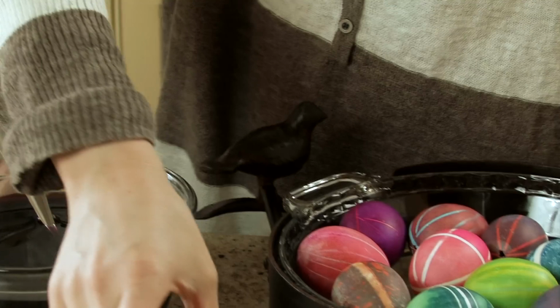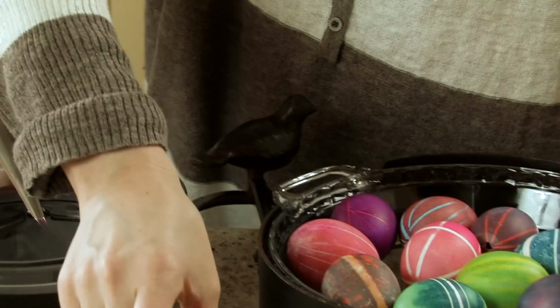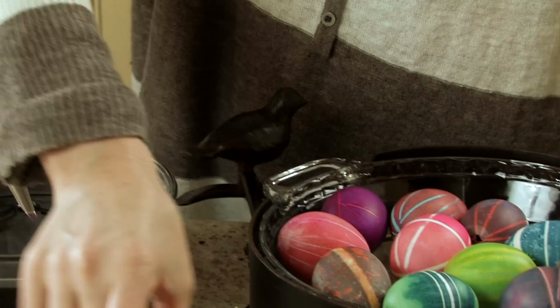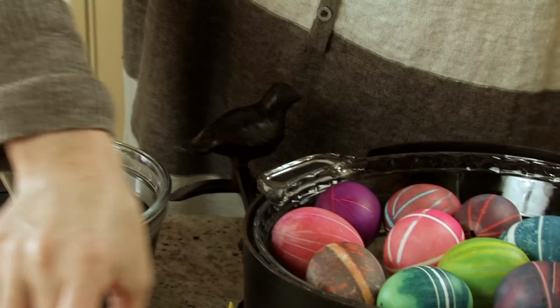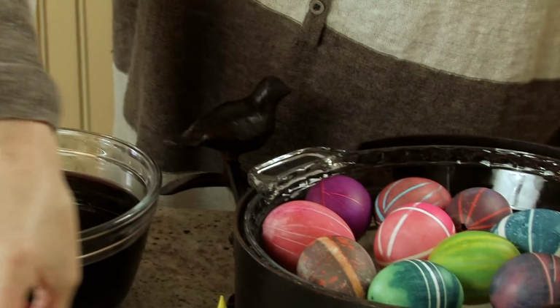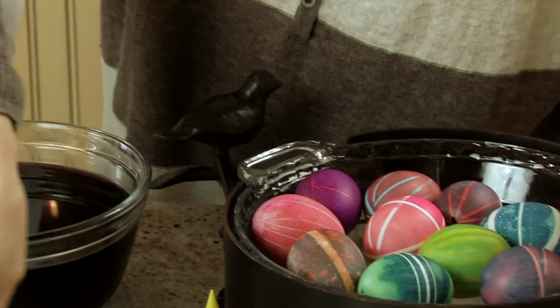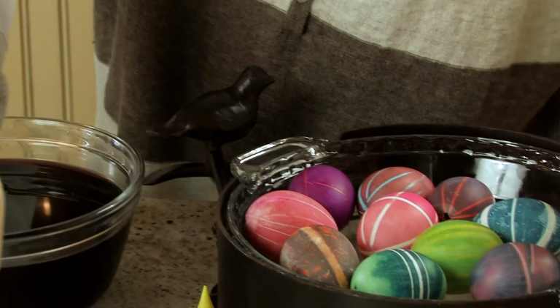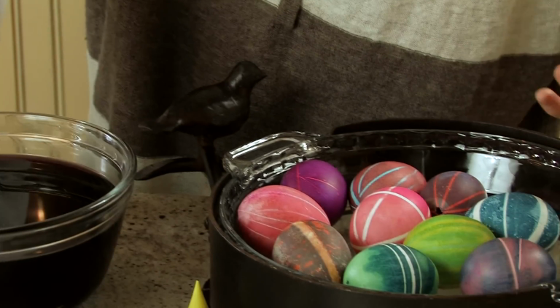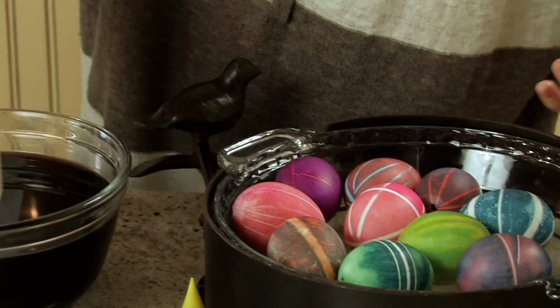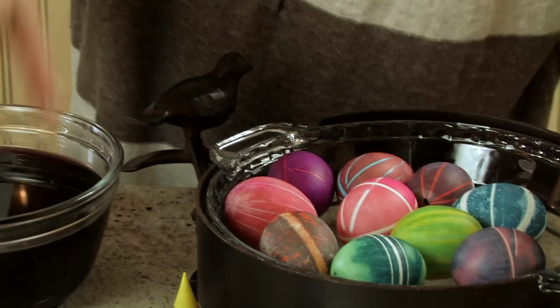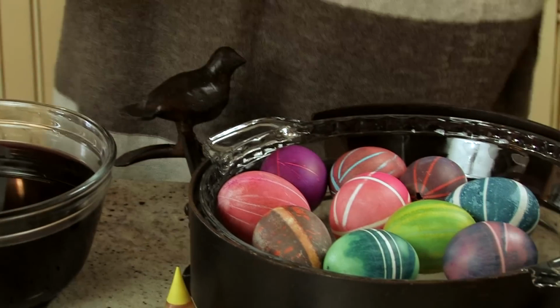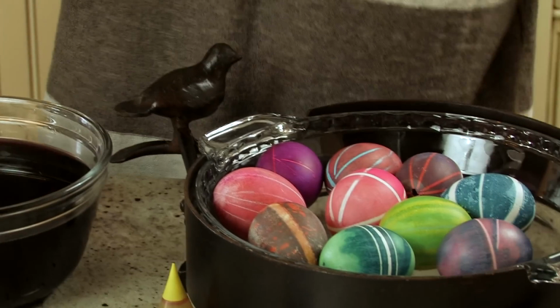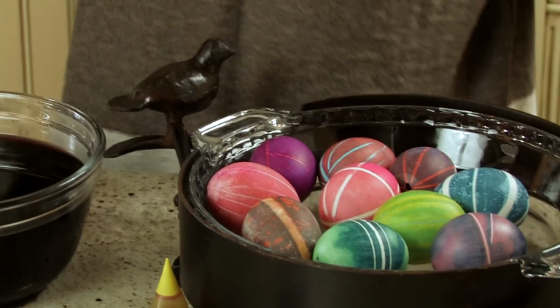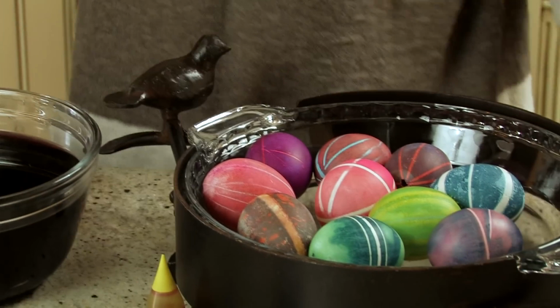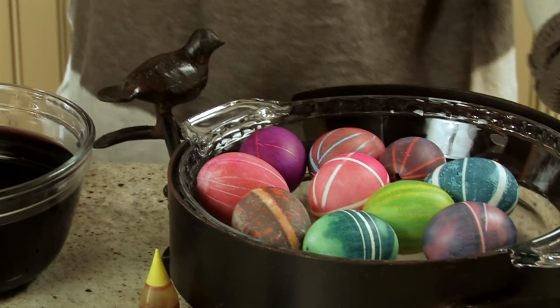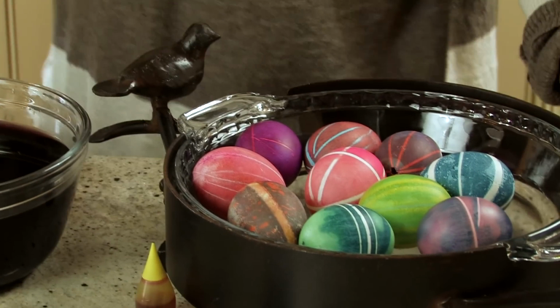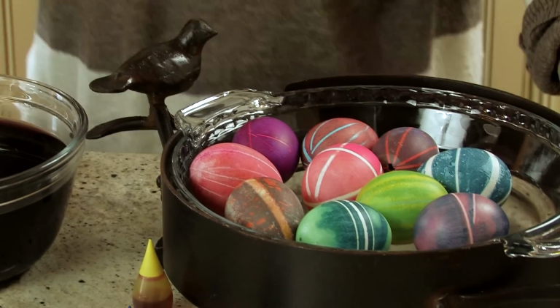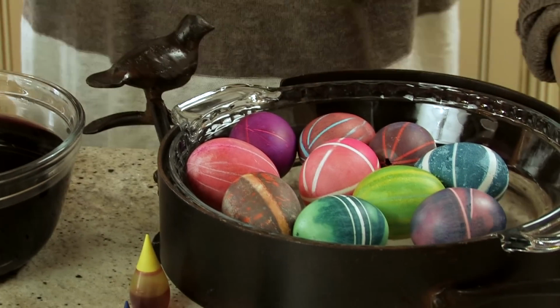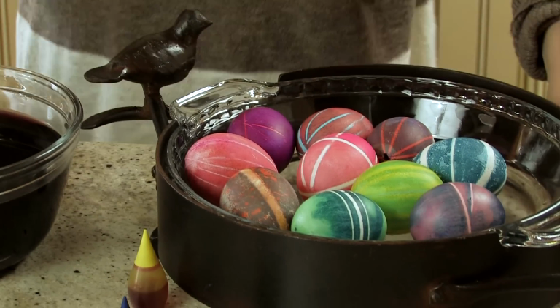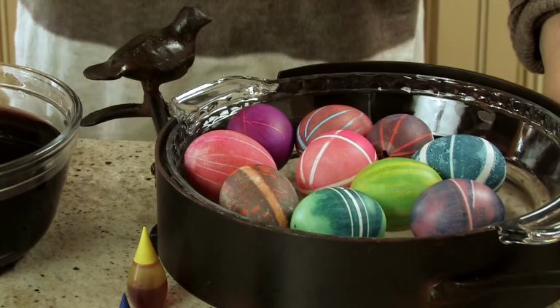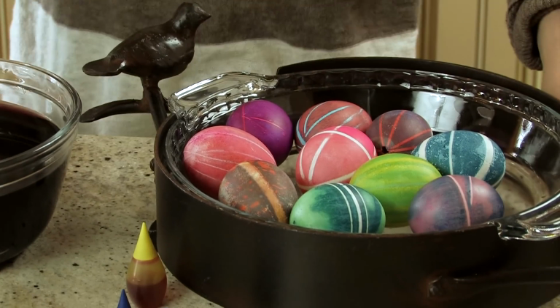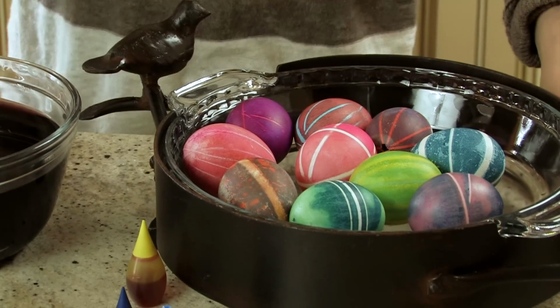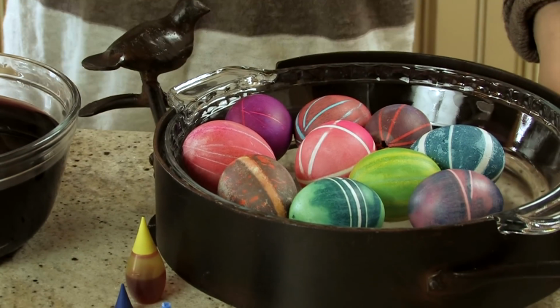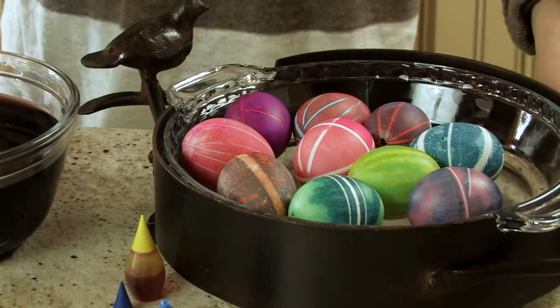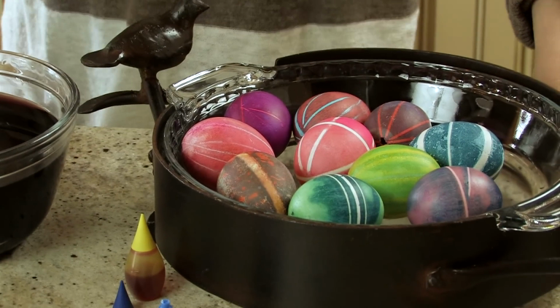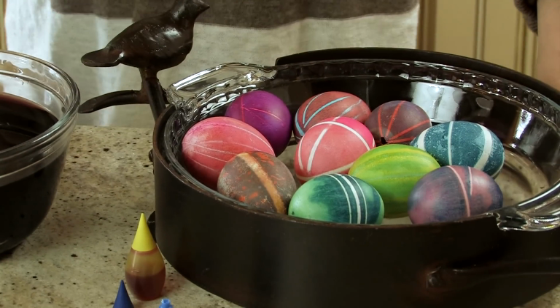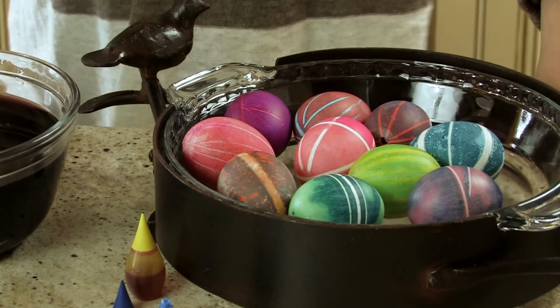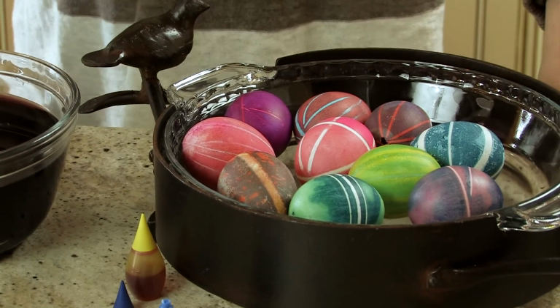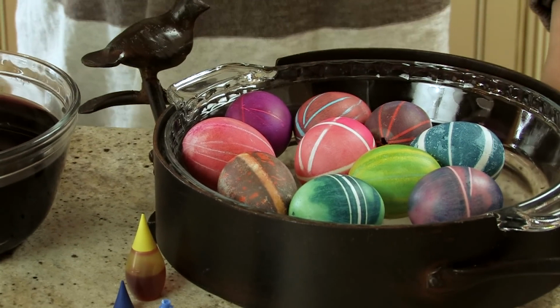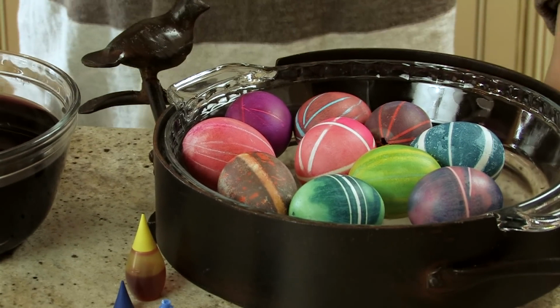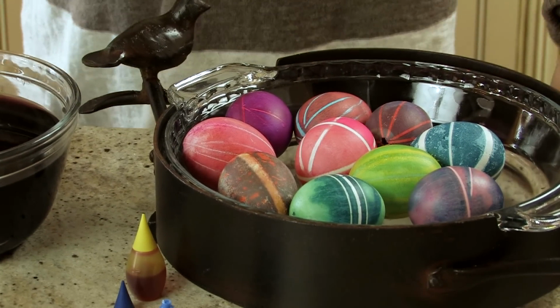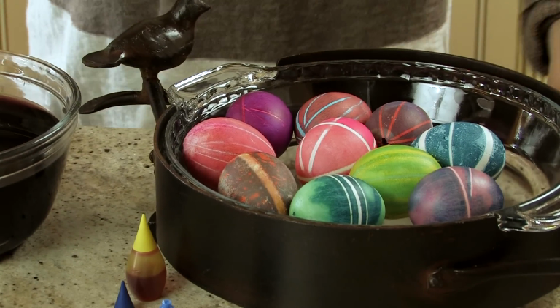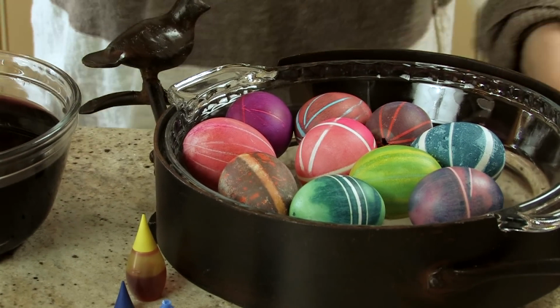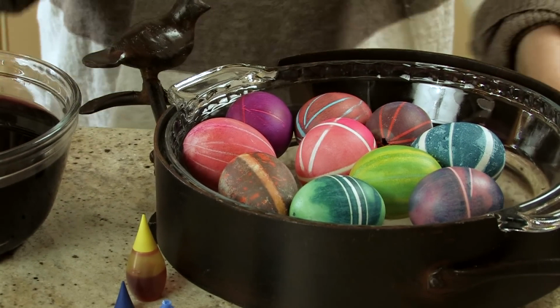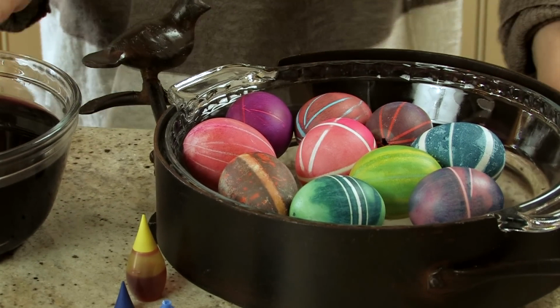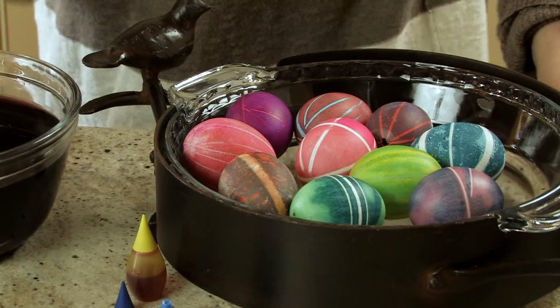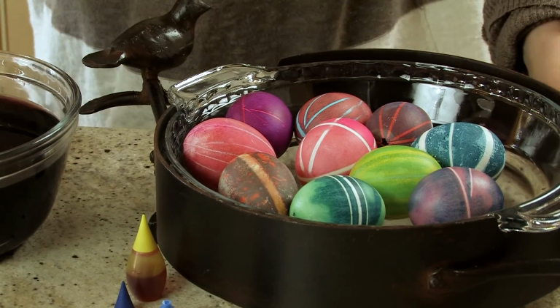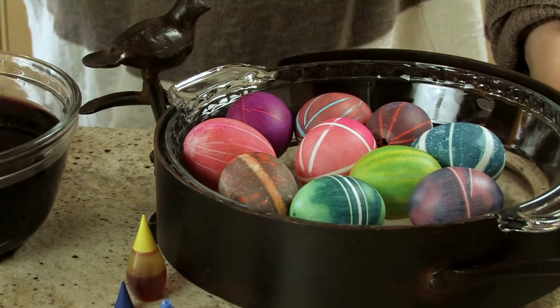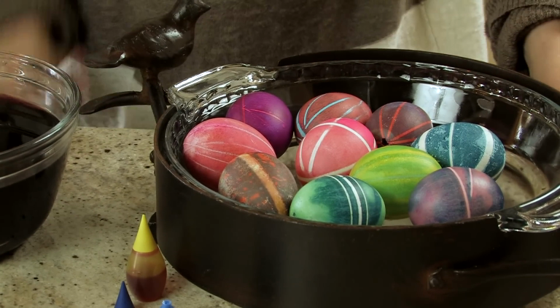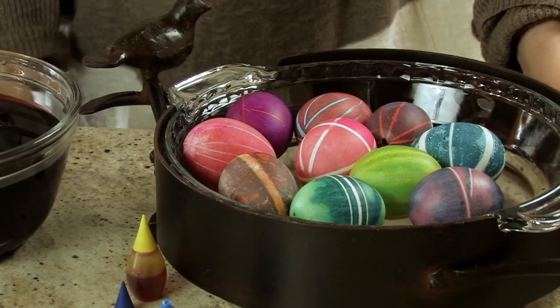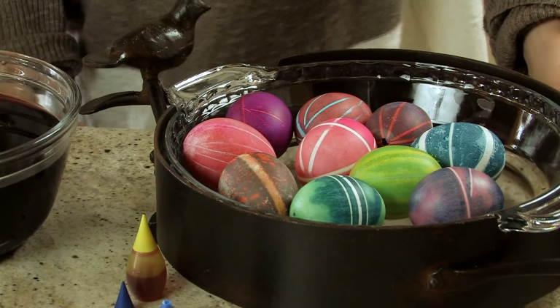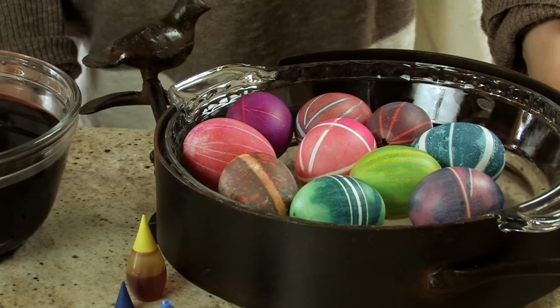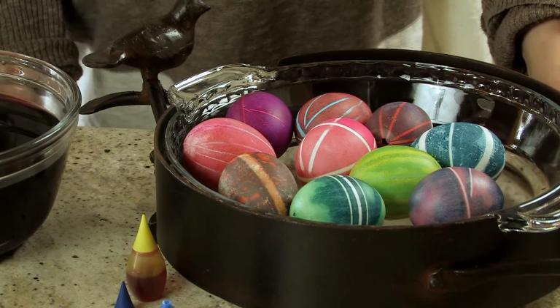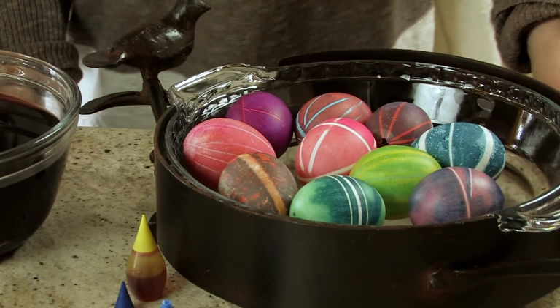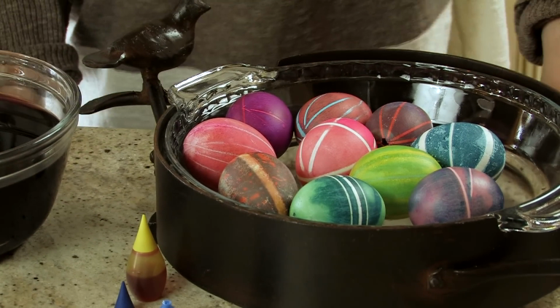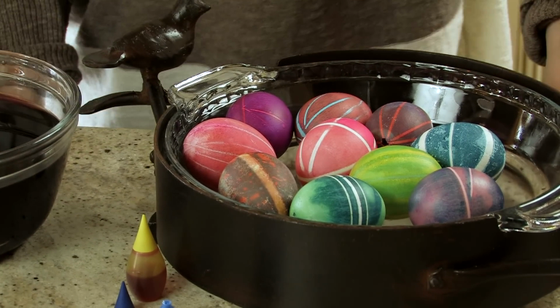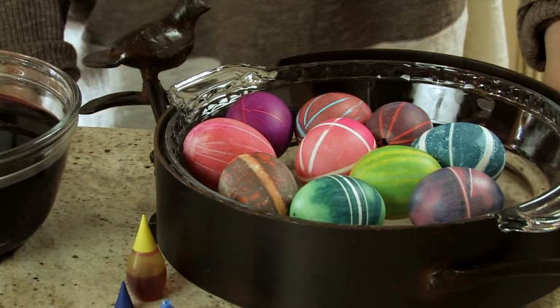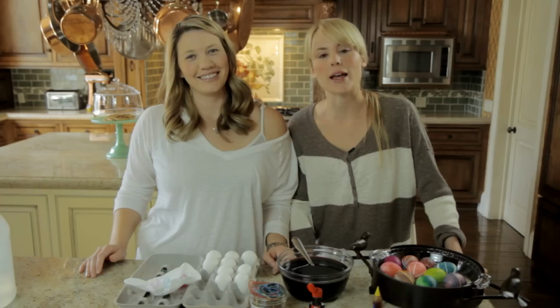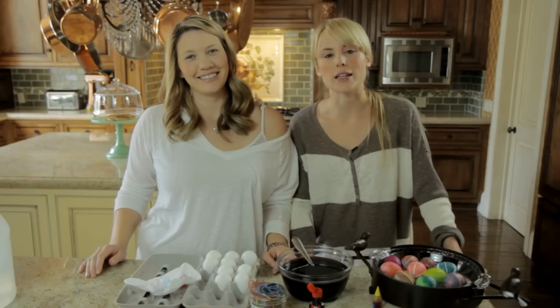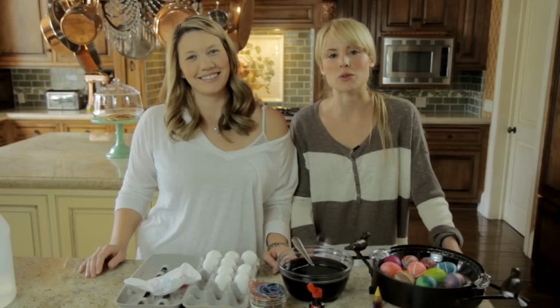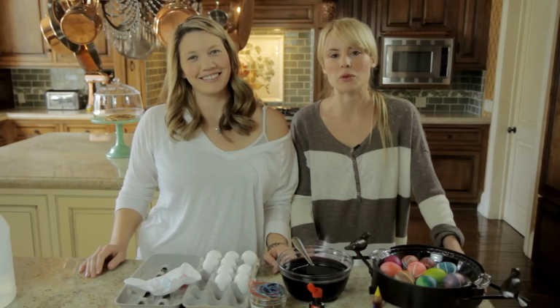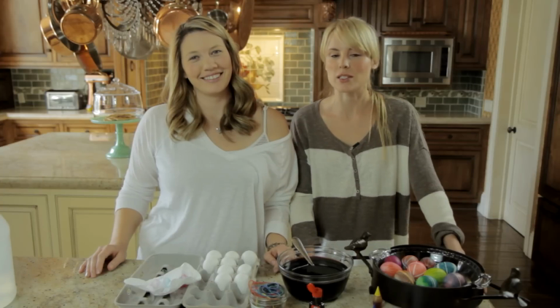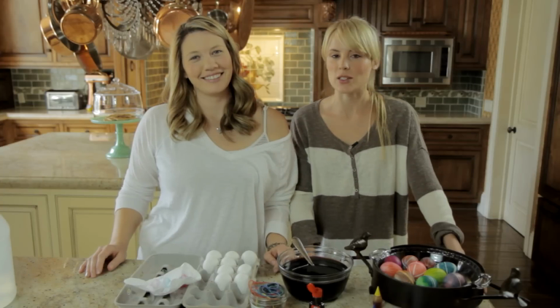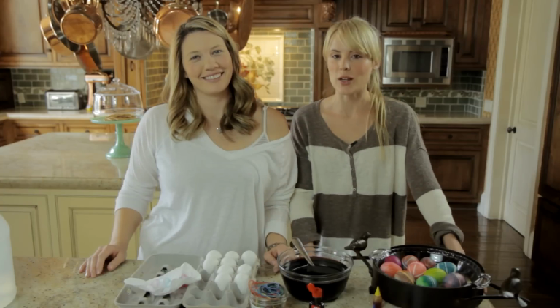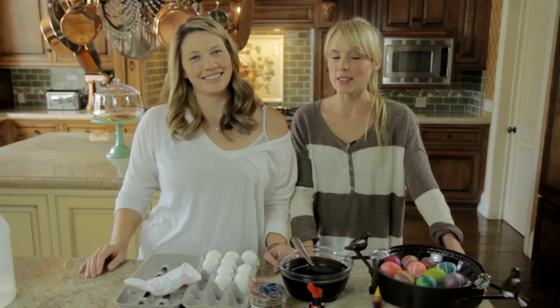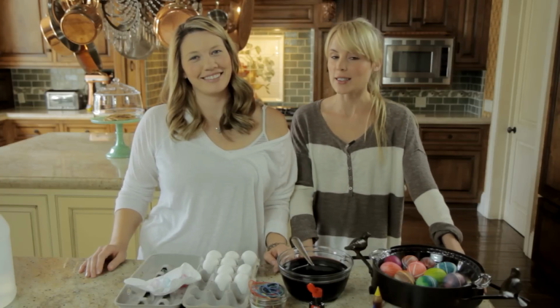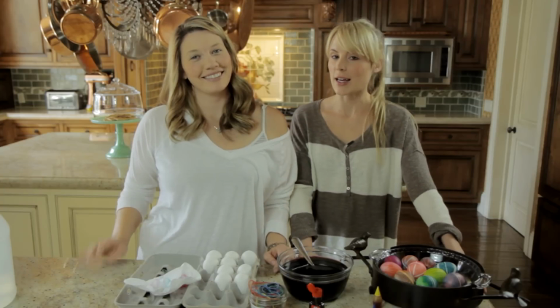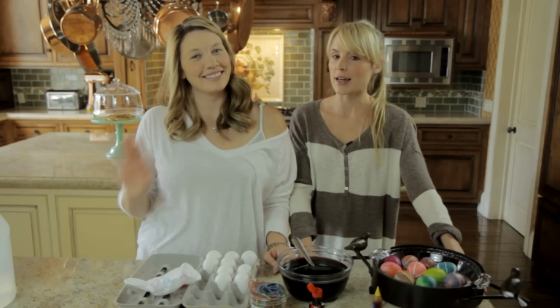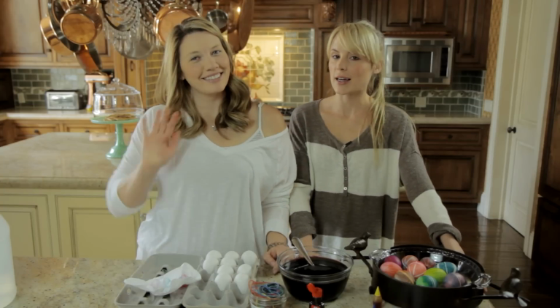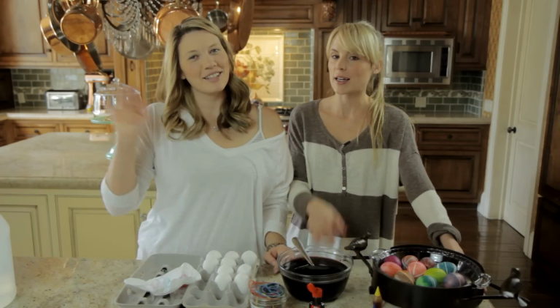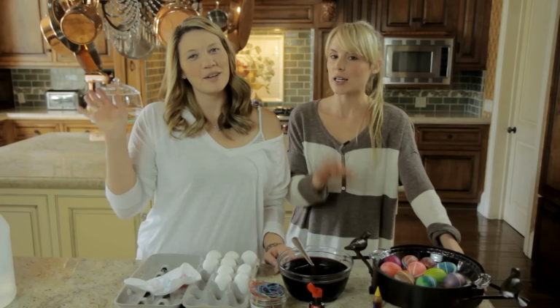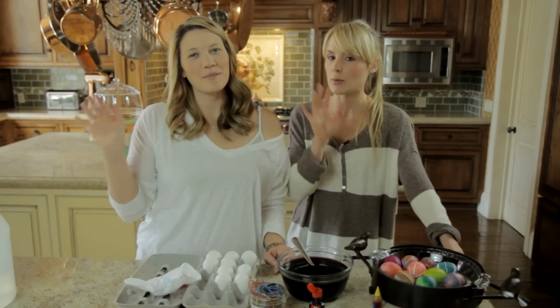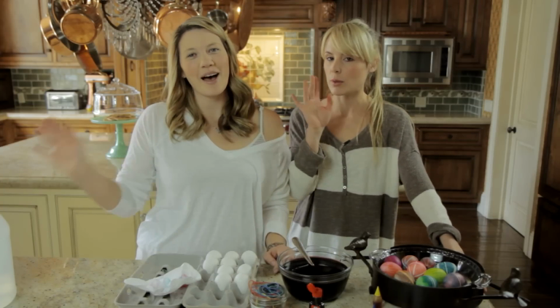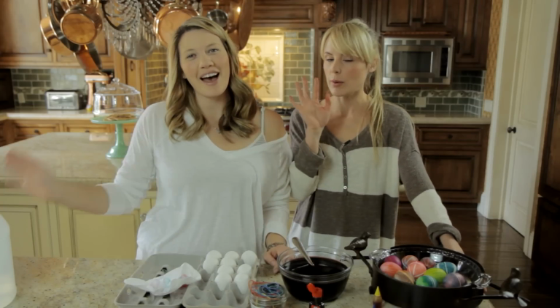Those are our rubber band Easter eggs. For more videos like this, please subscribe and we will see you next time. Bye.